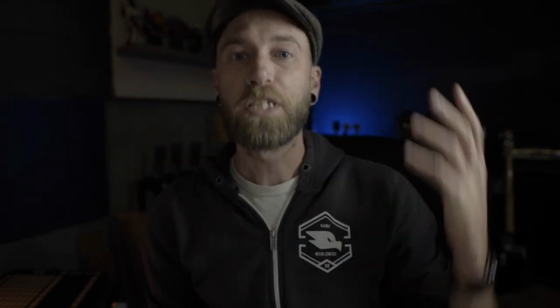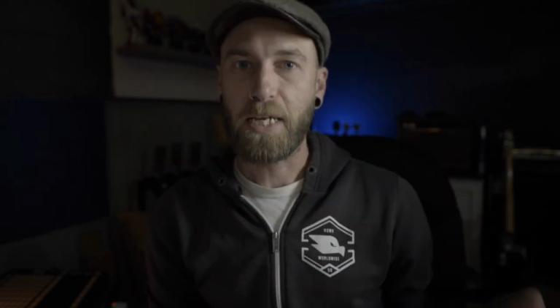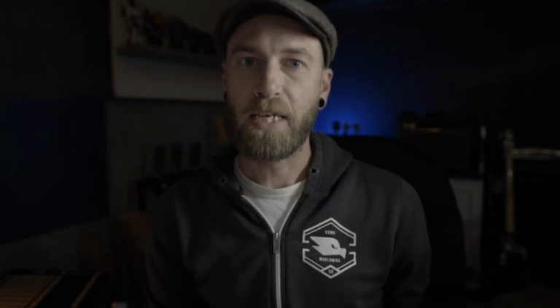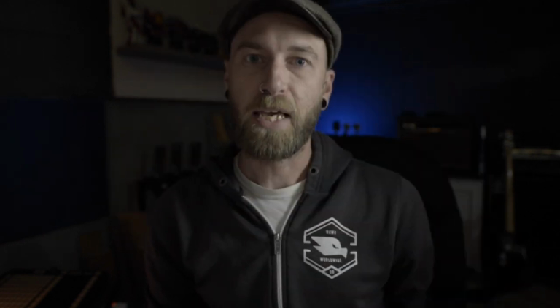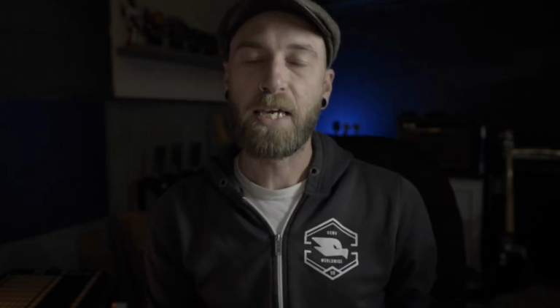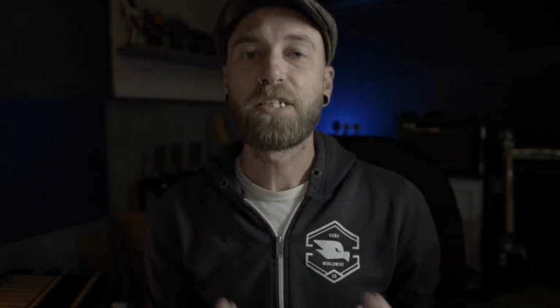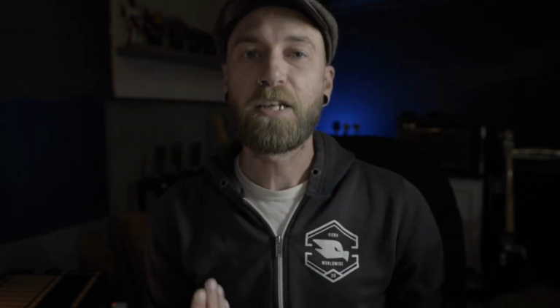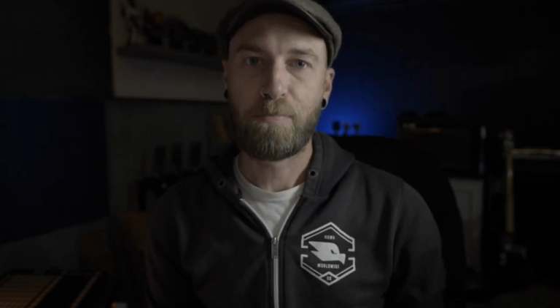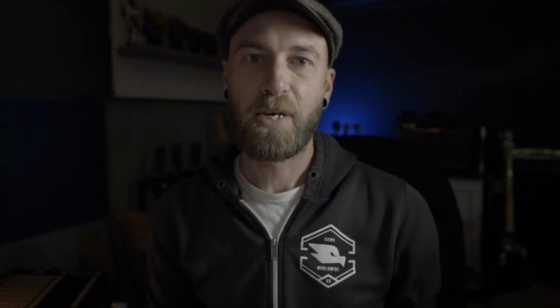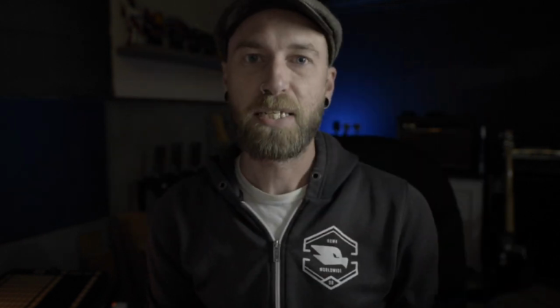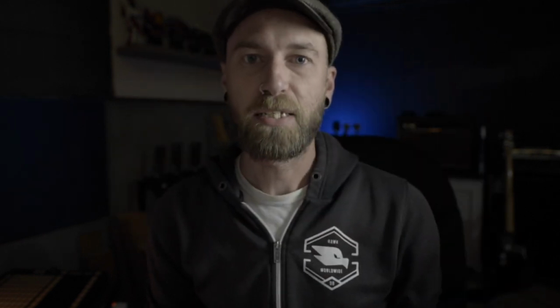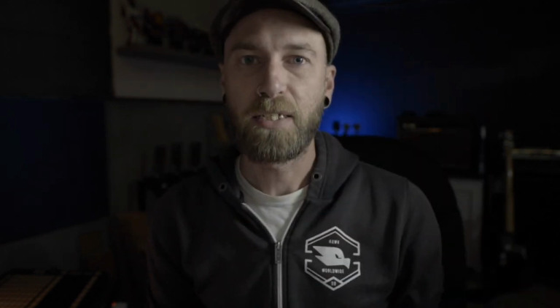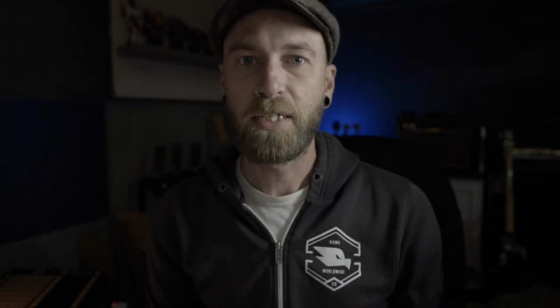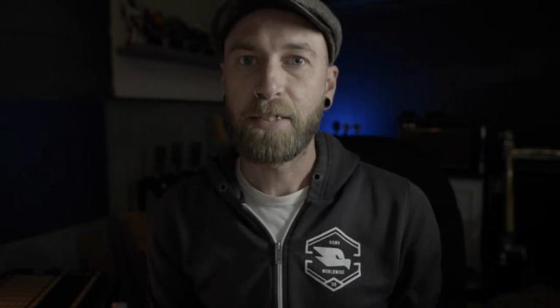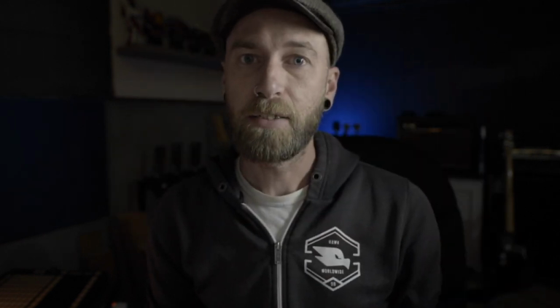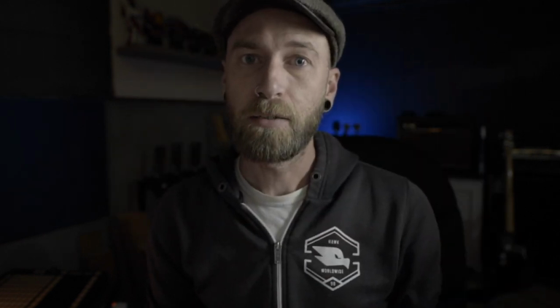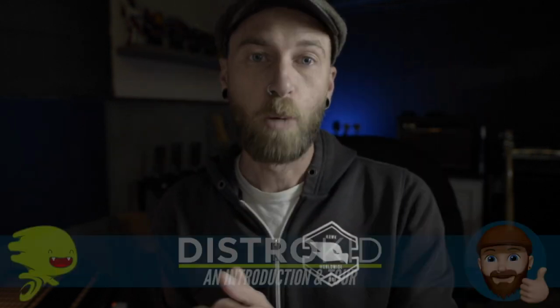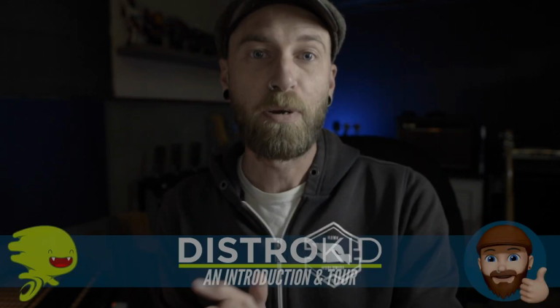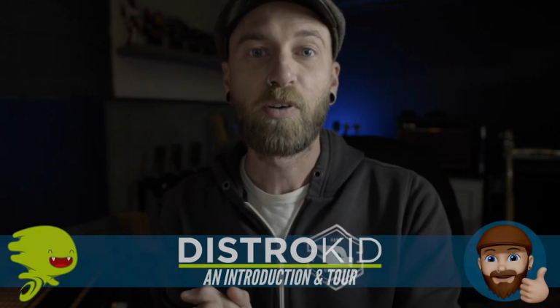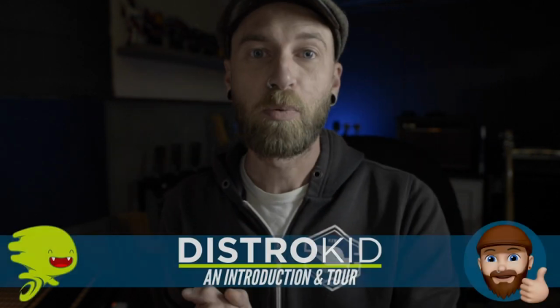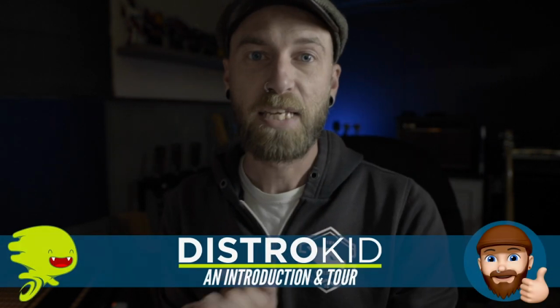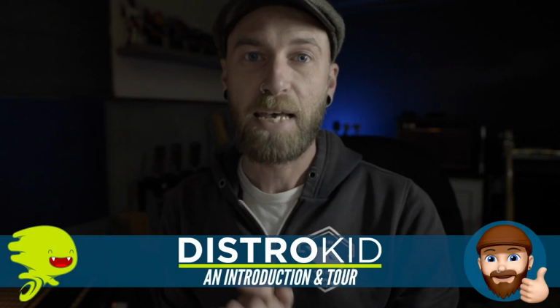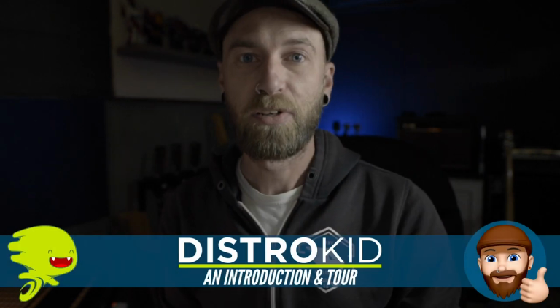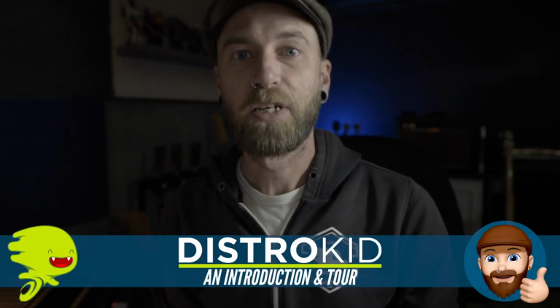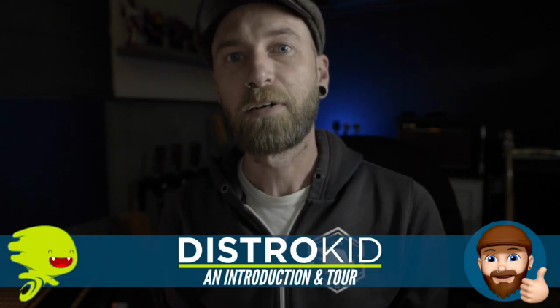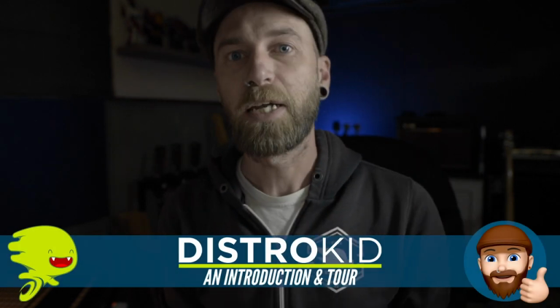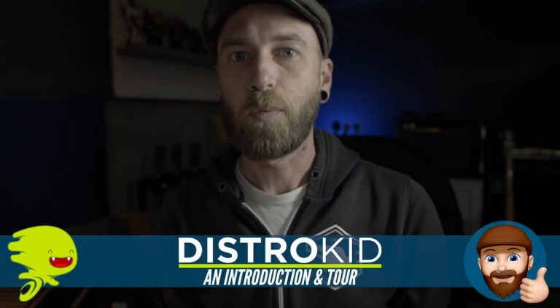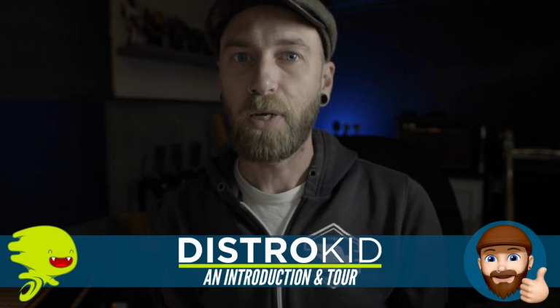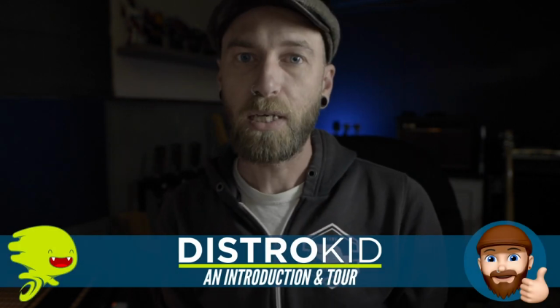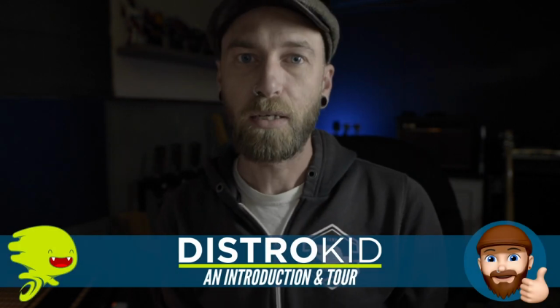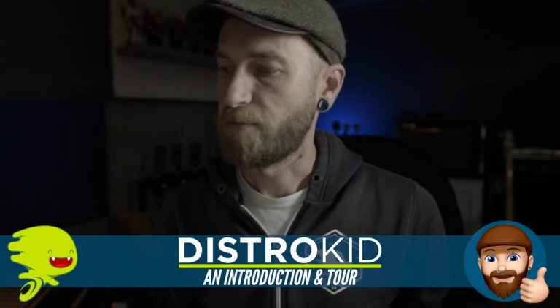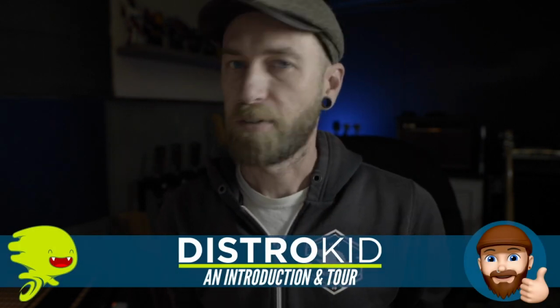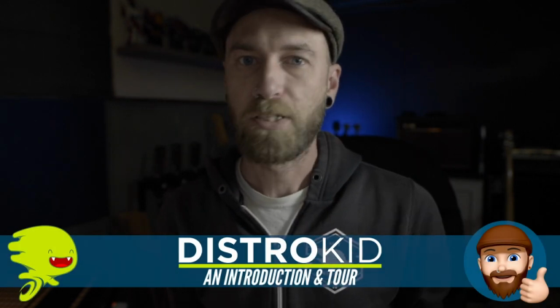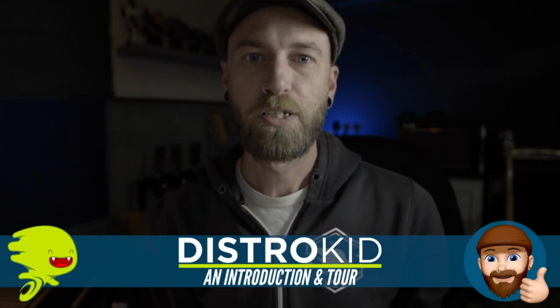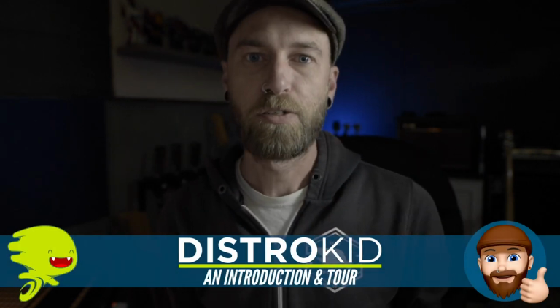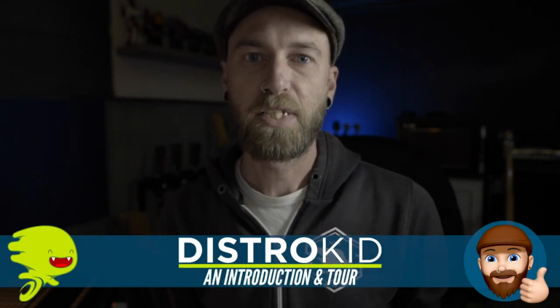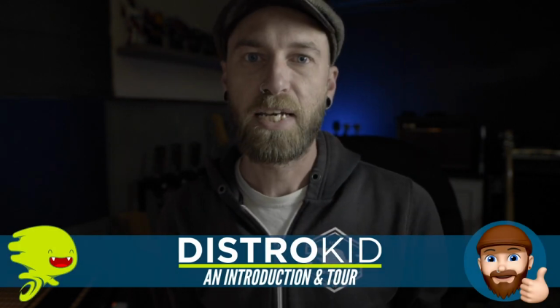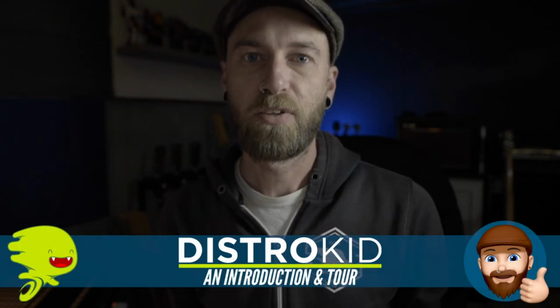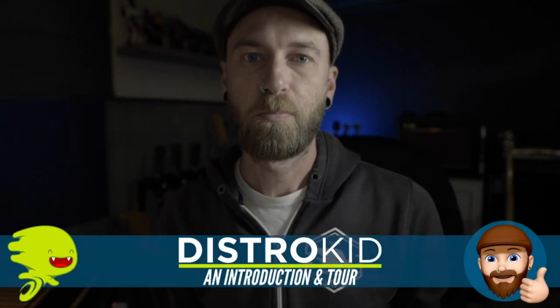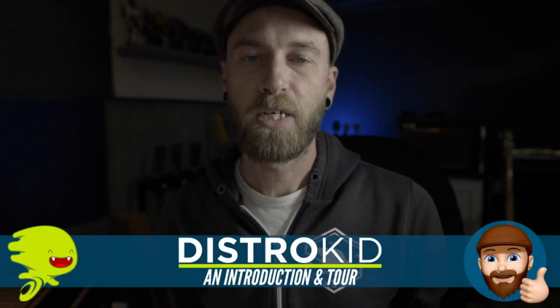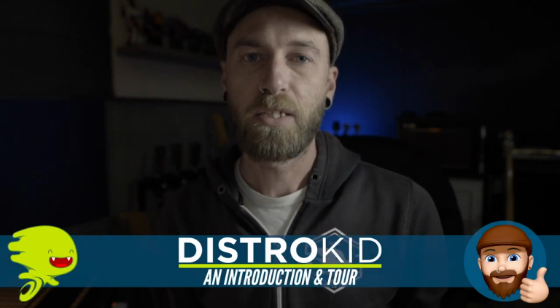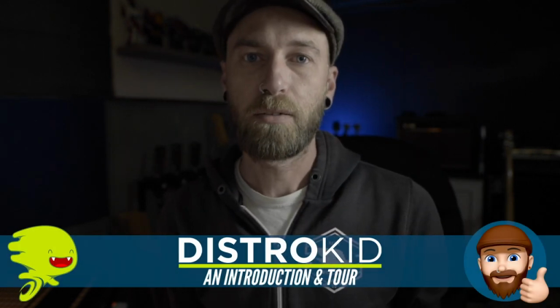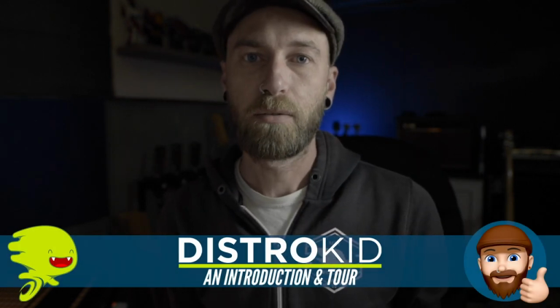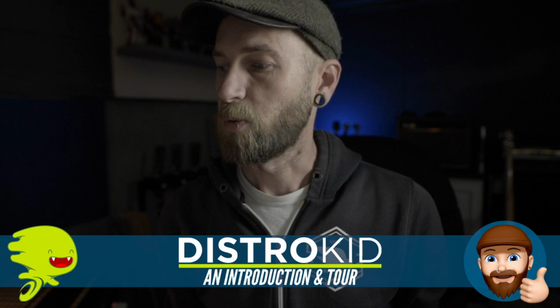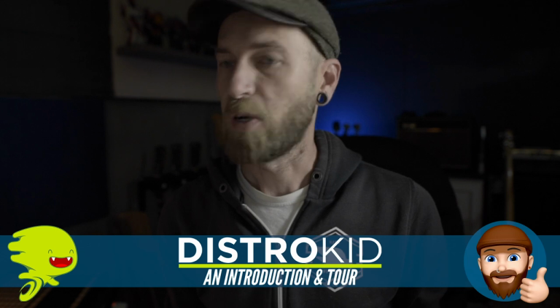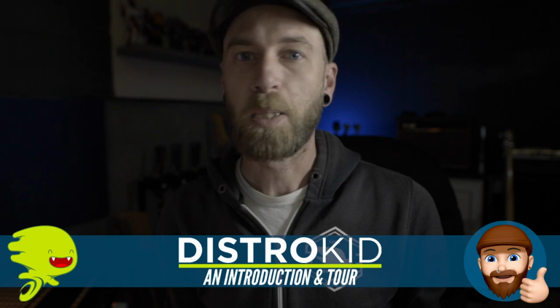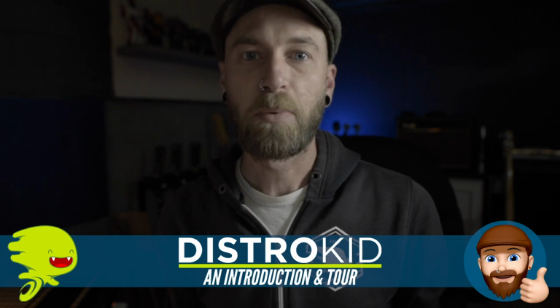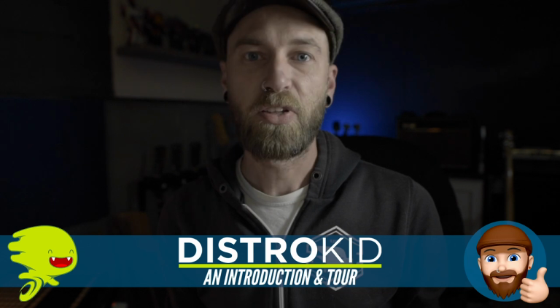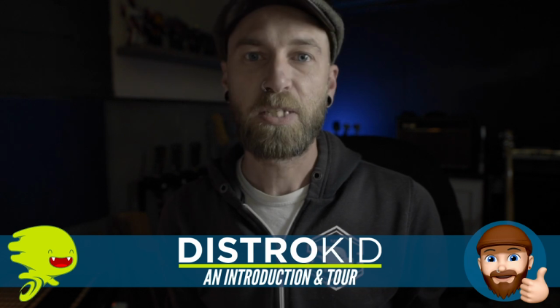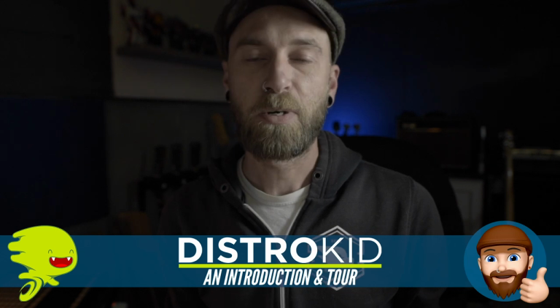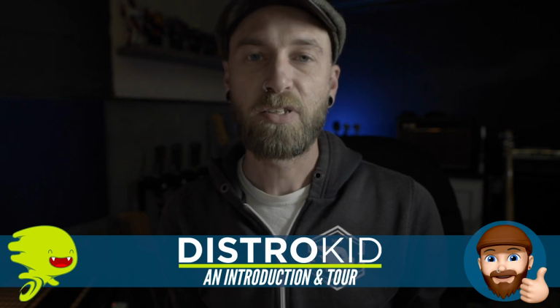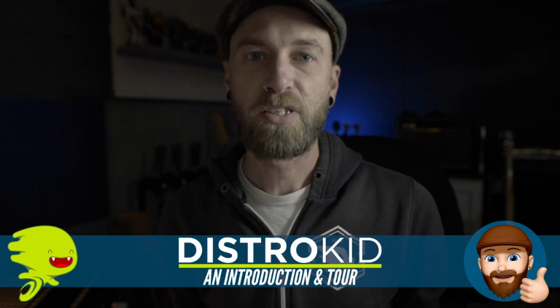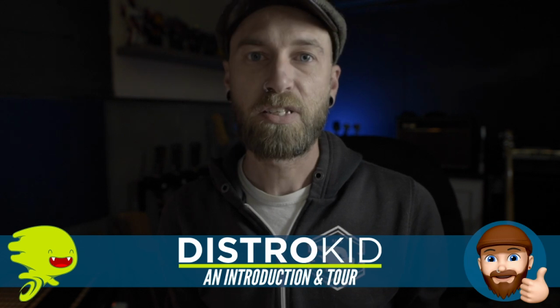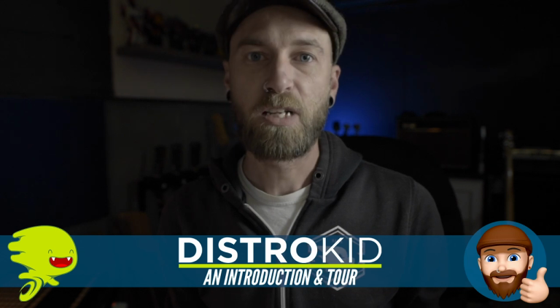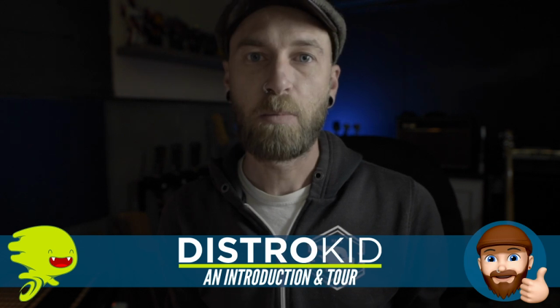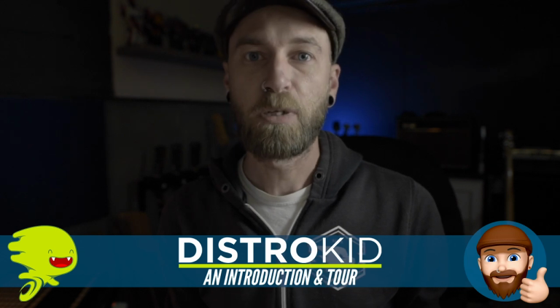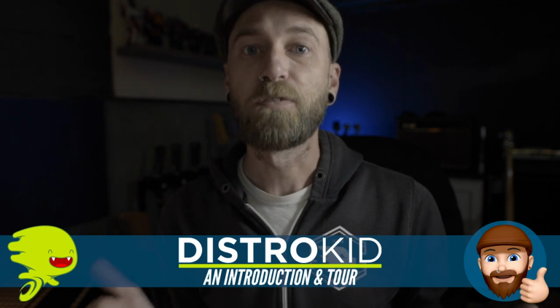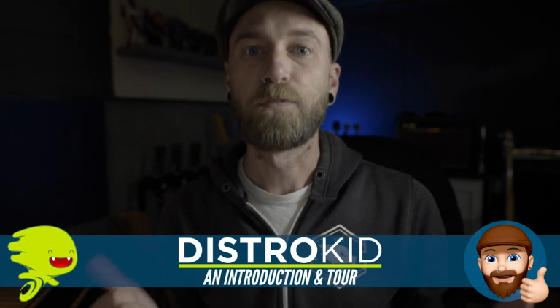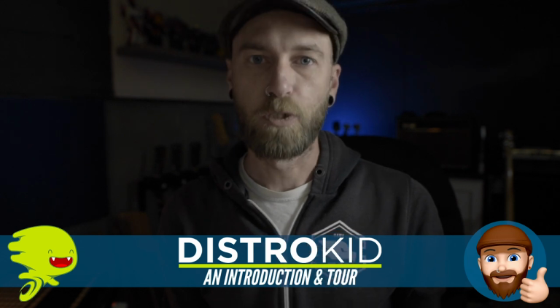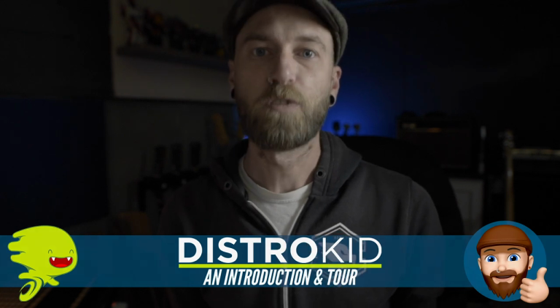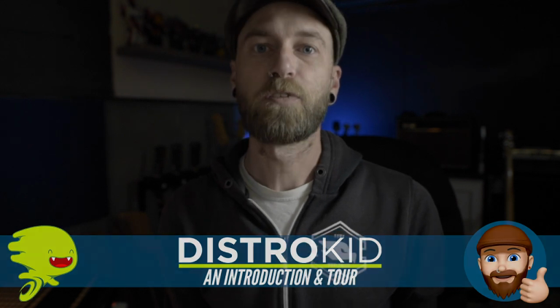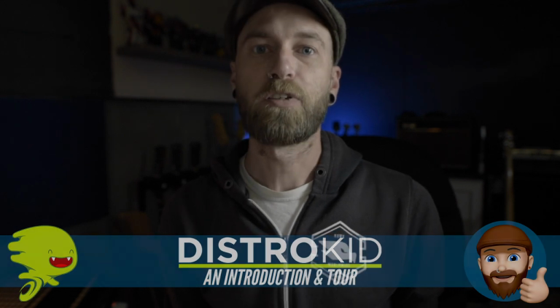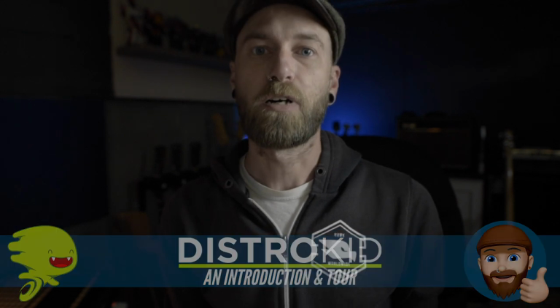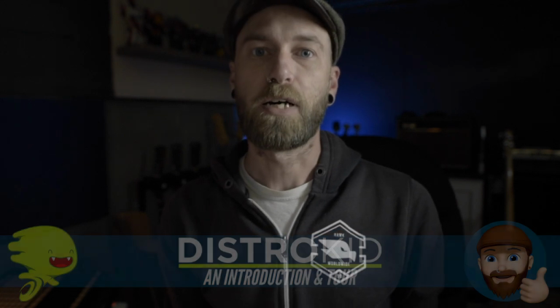What's shaking gang? Jeff Bastien here. Hope everyone's having a great week. It's the first Tuesday of the month, so welcome to this month's installment of Food for Thought.